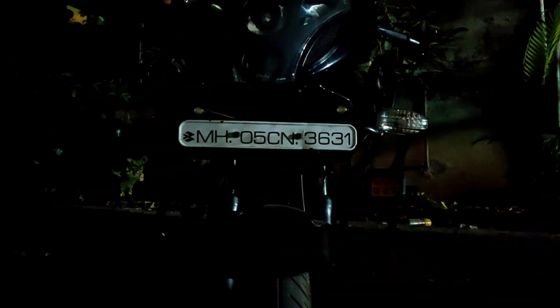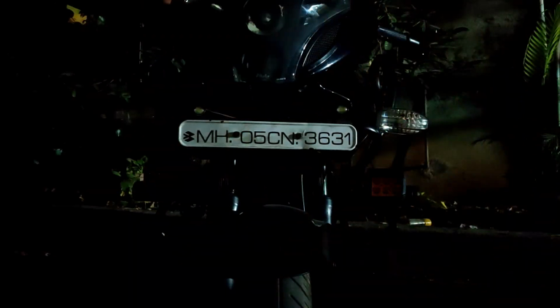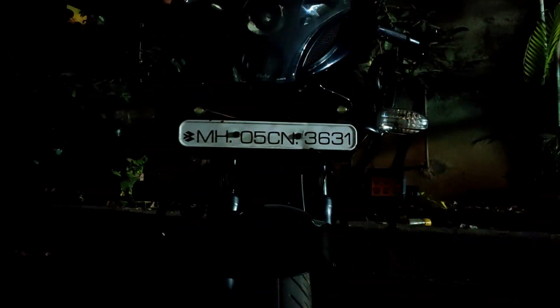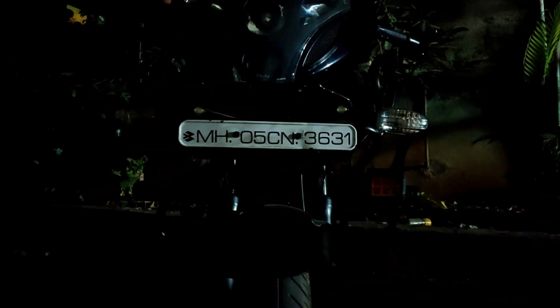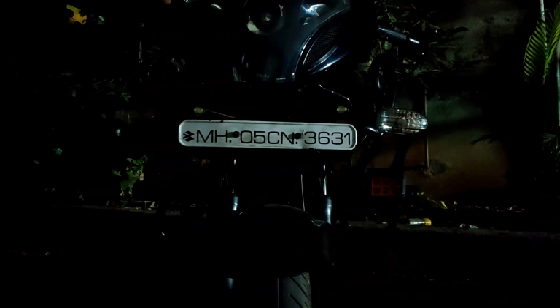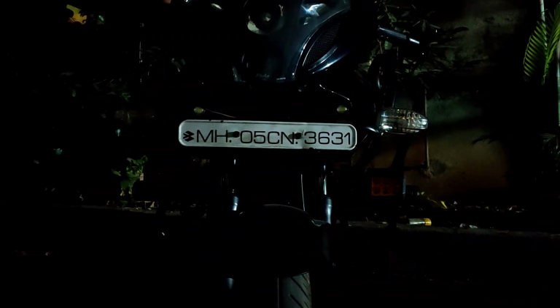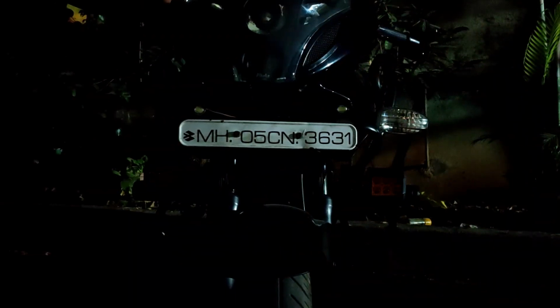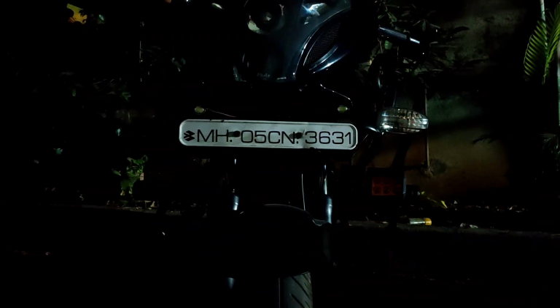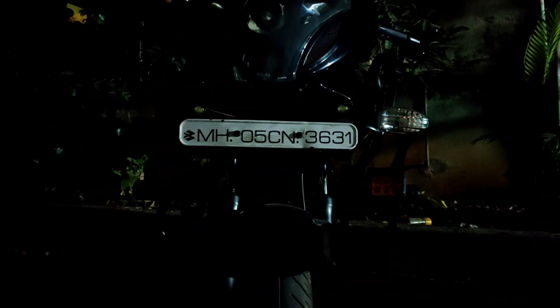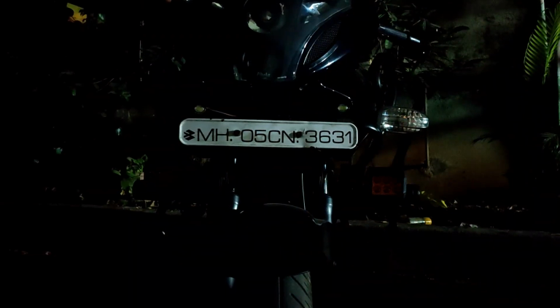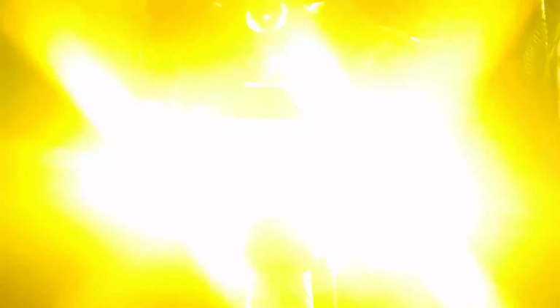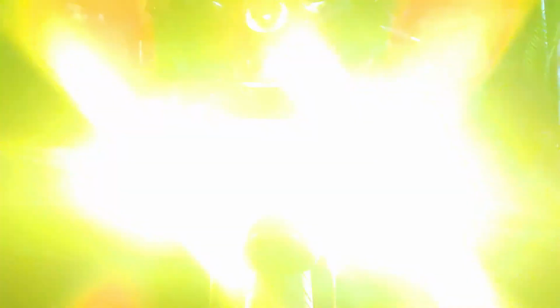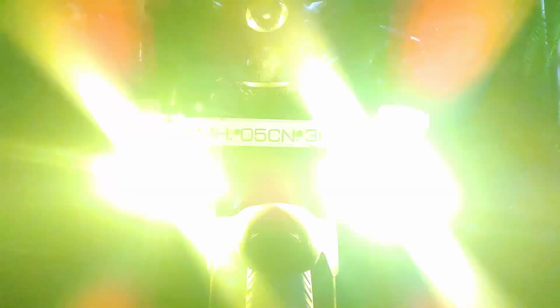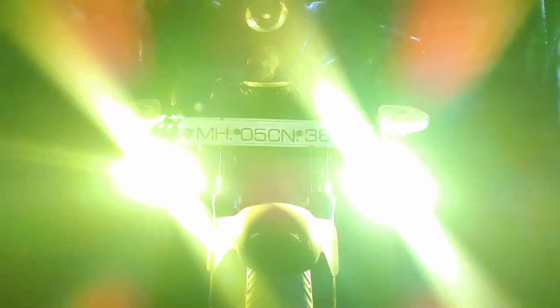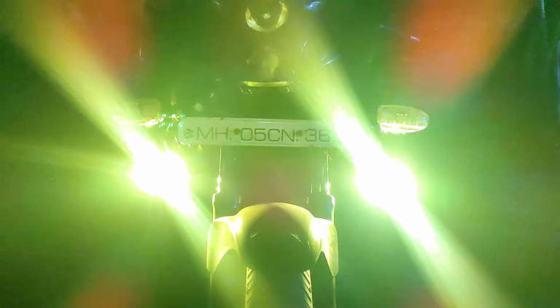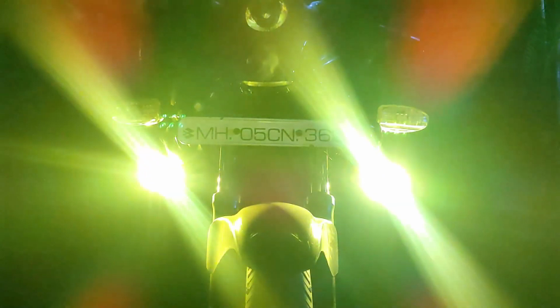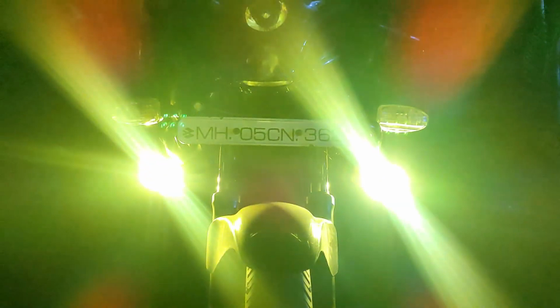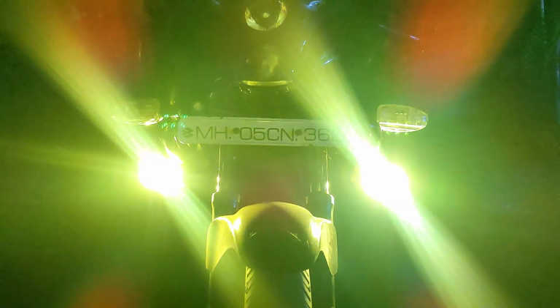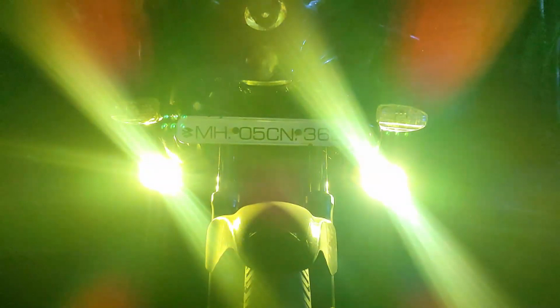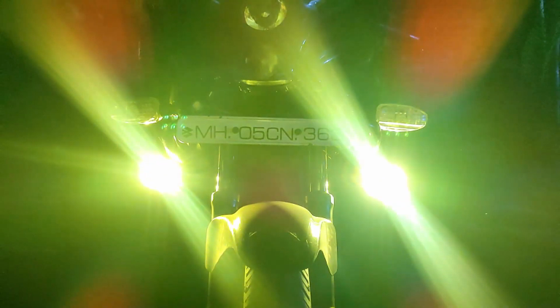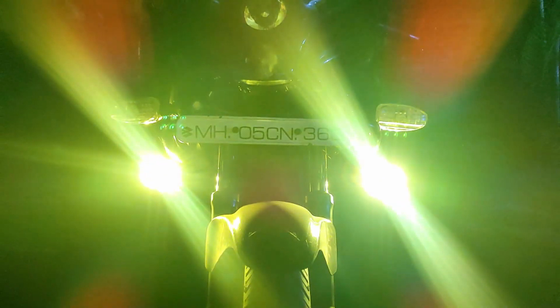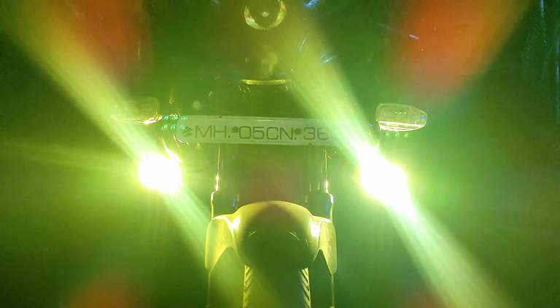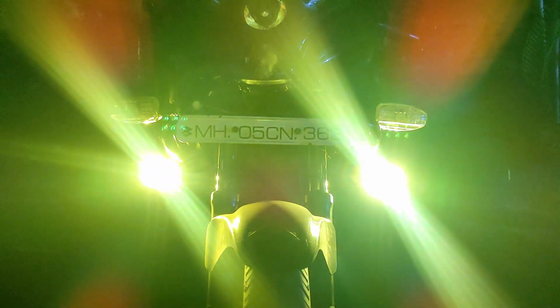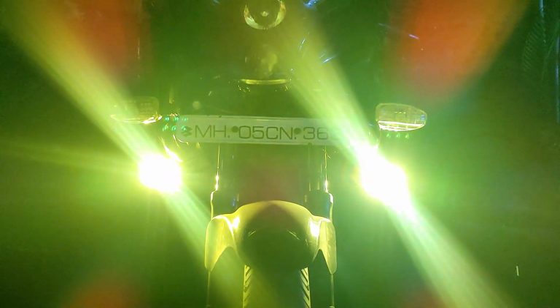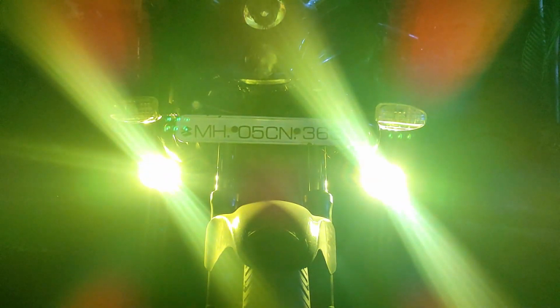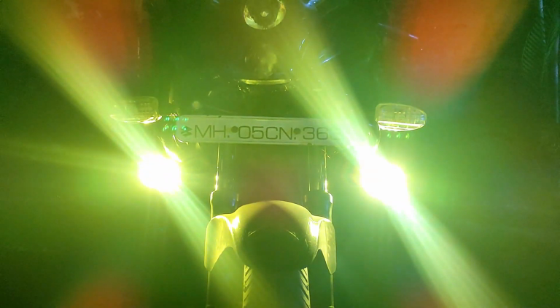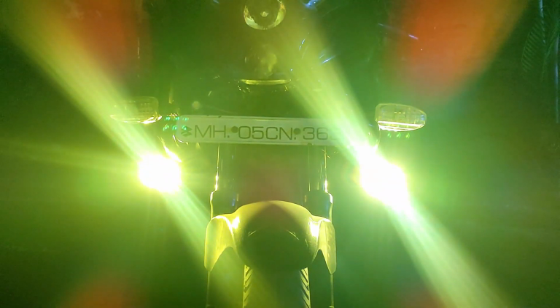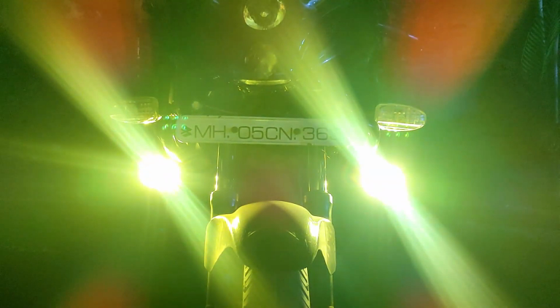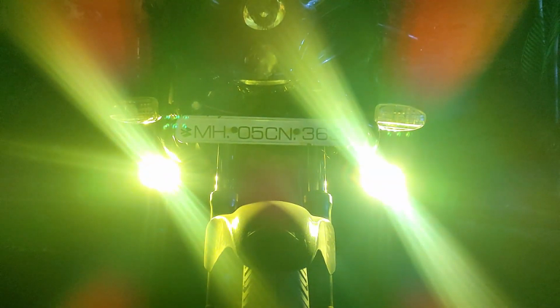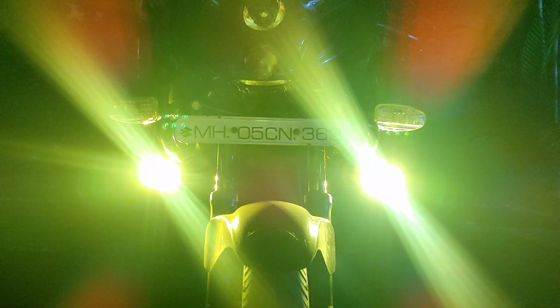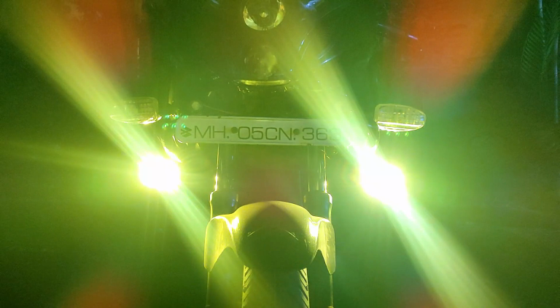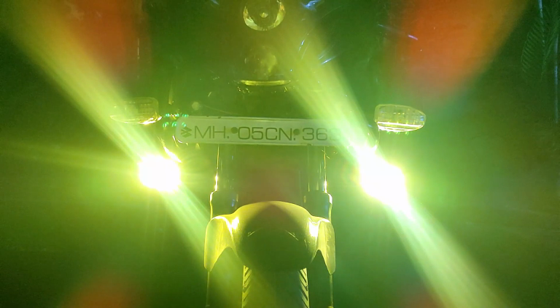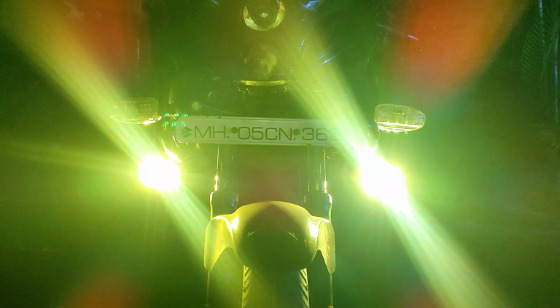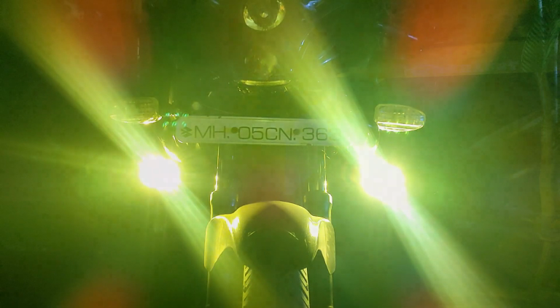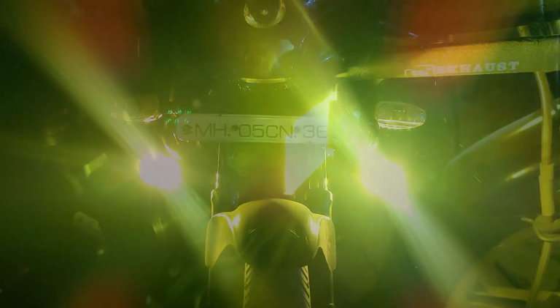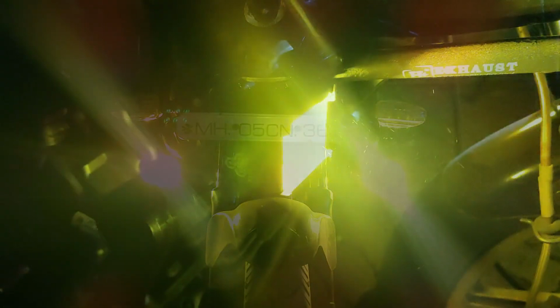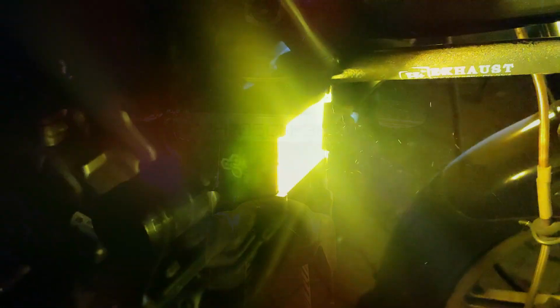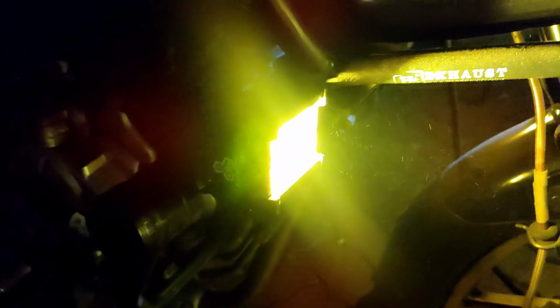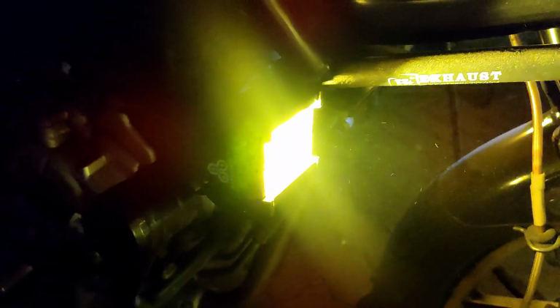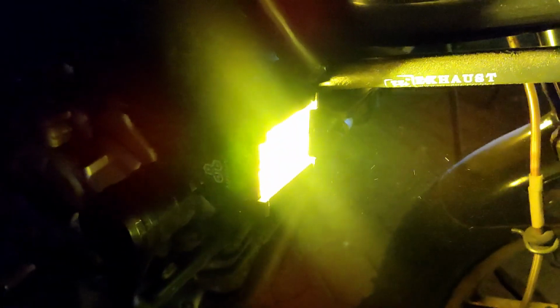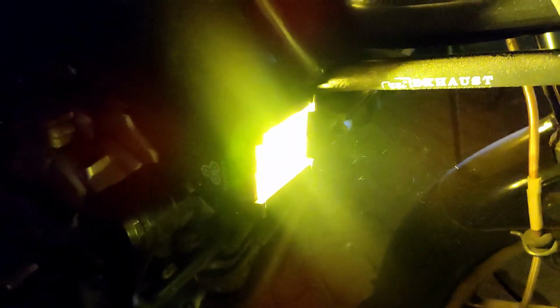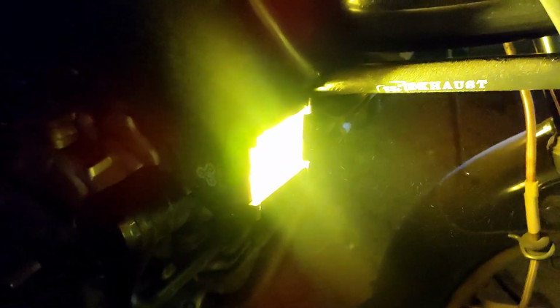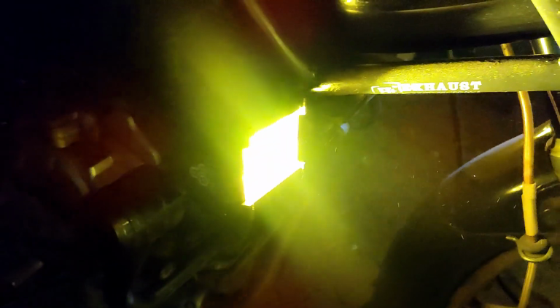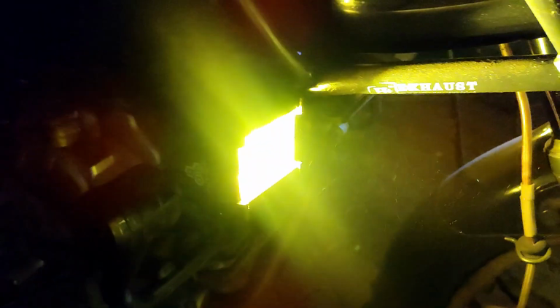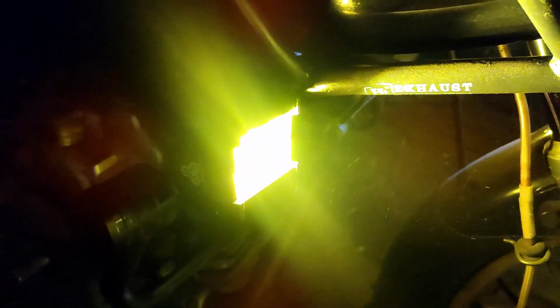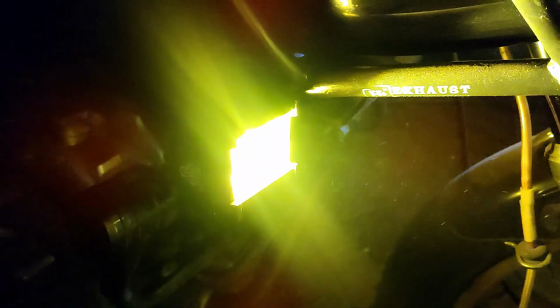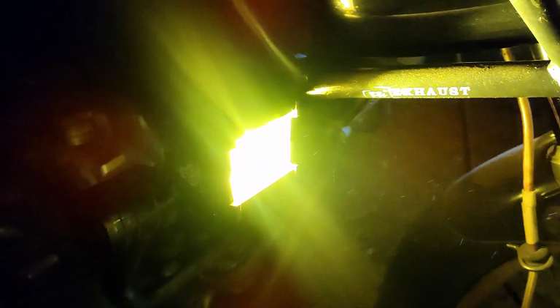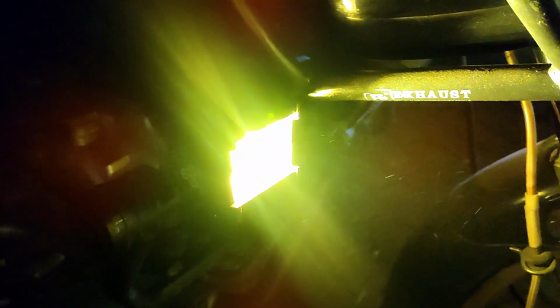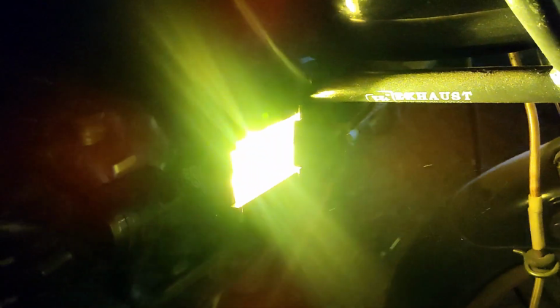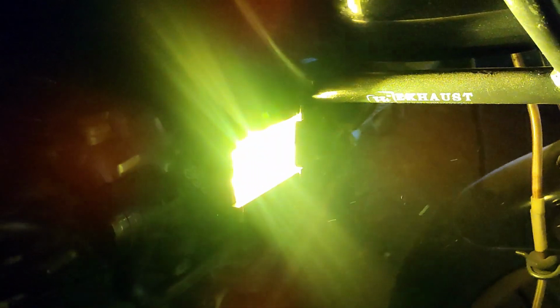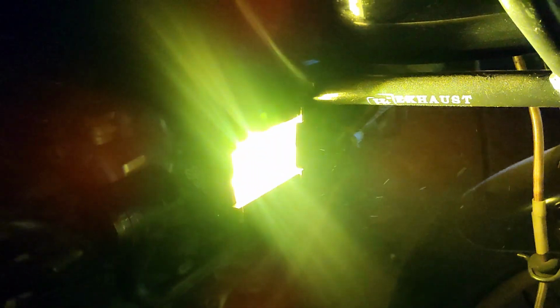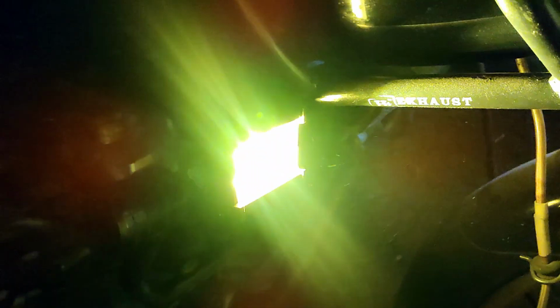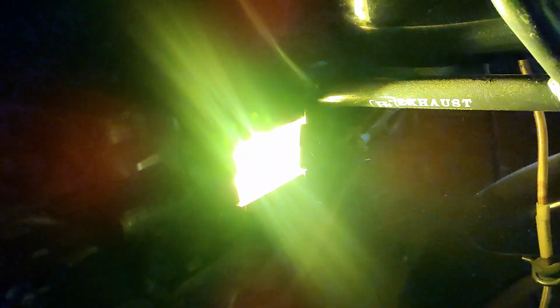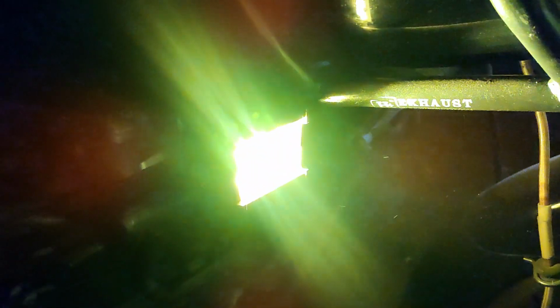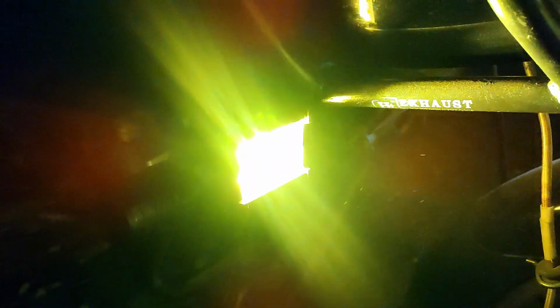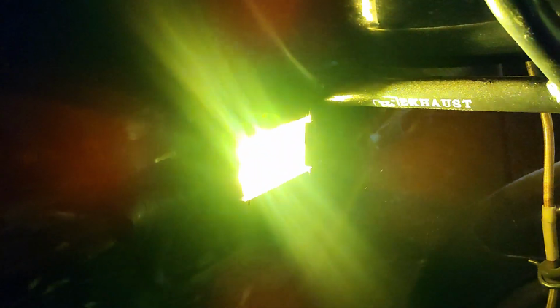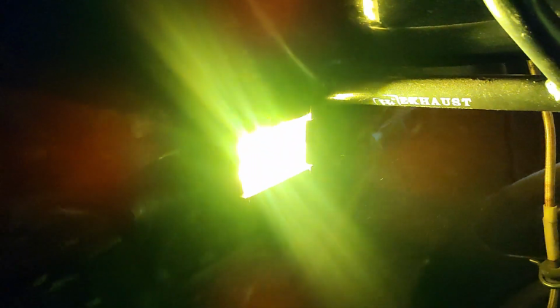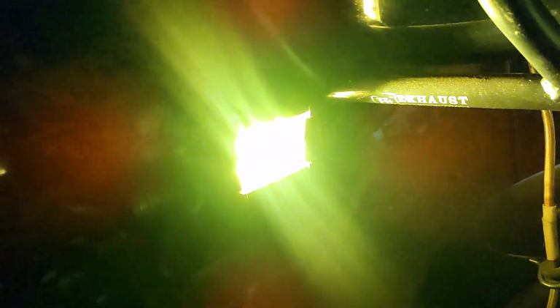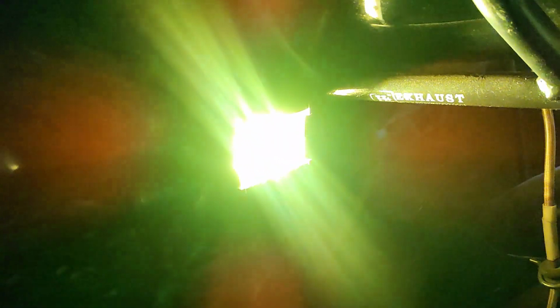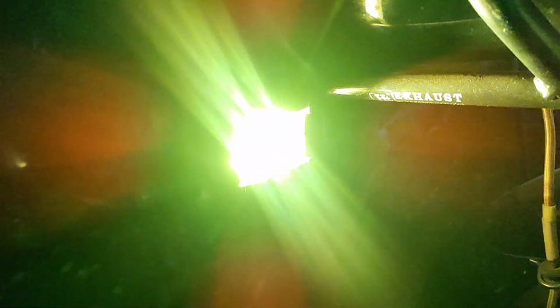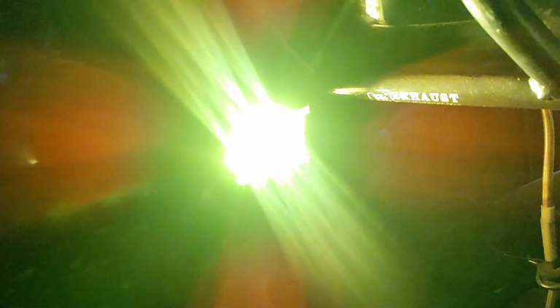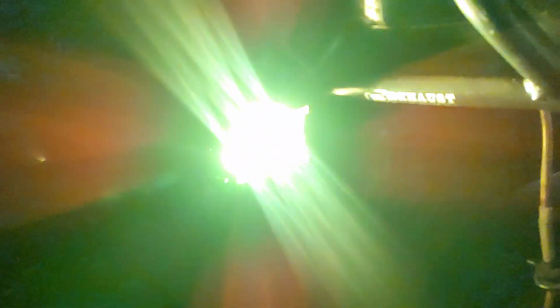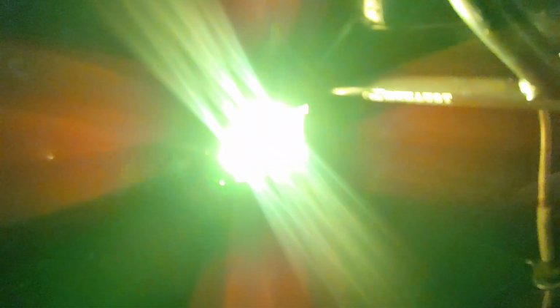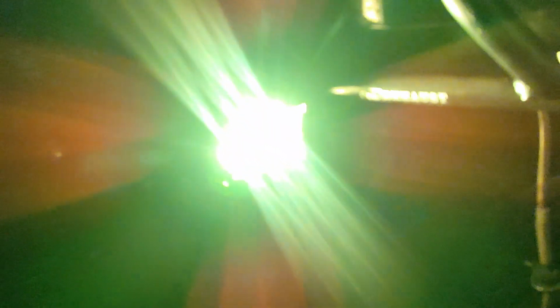This fog light is extremely bright. We loved it and would definitely recommend it.